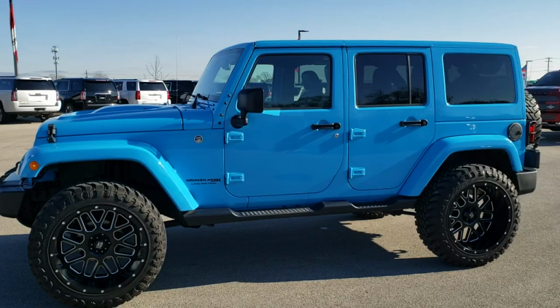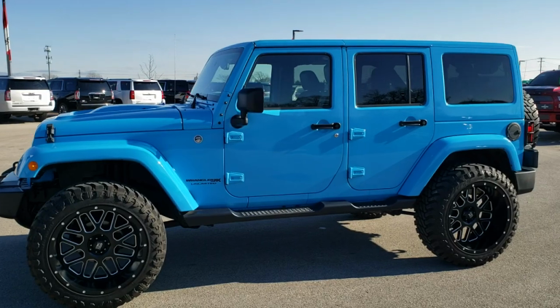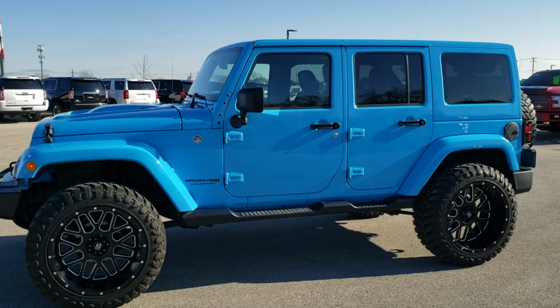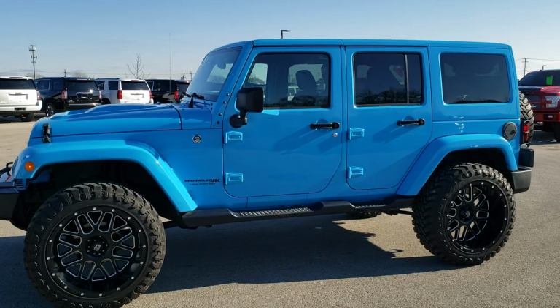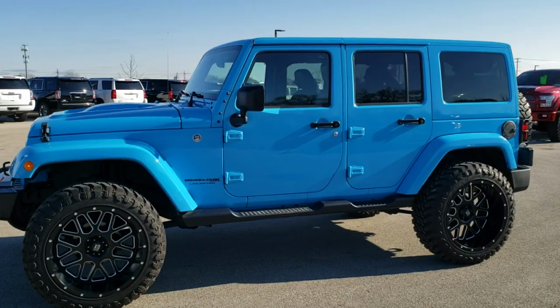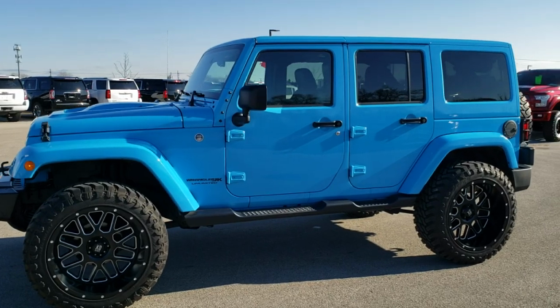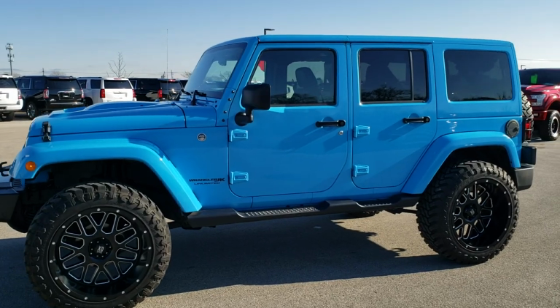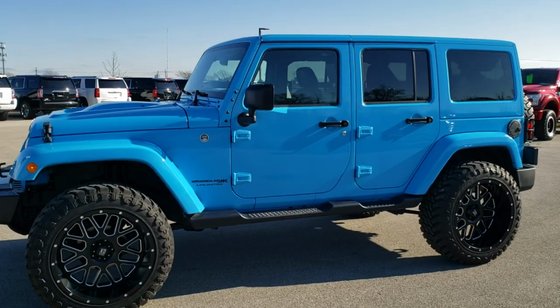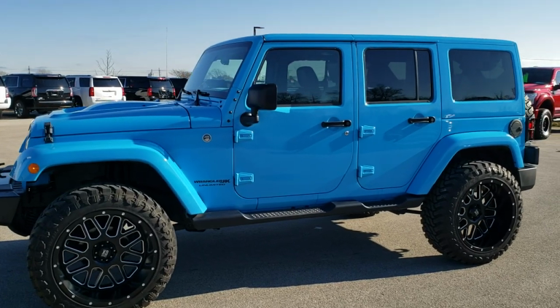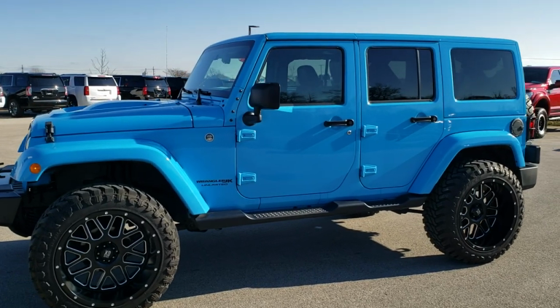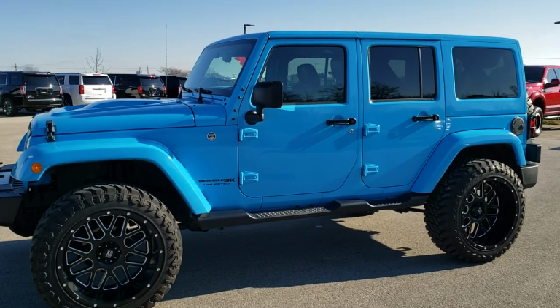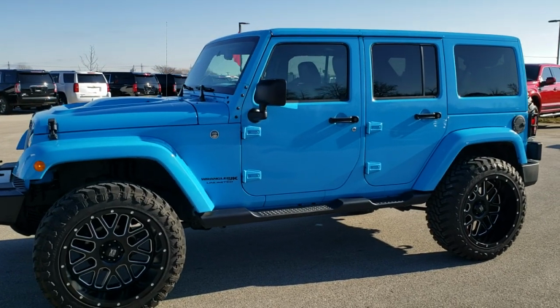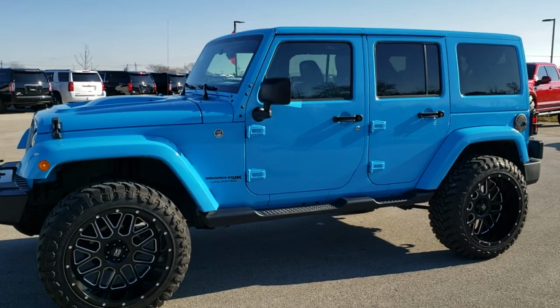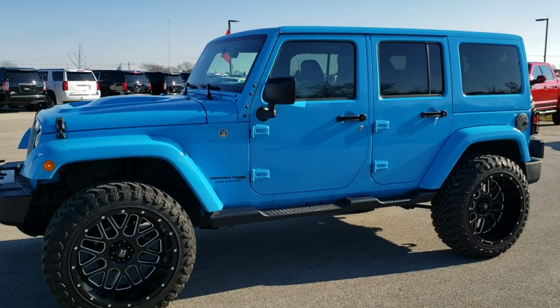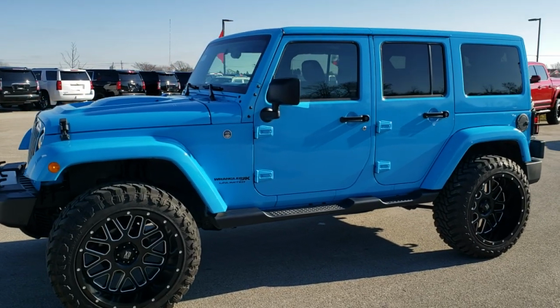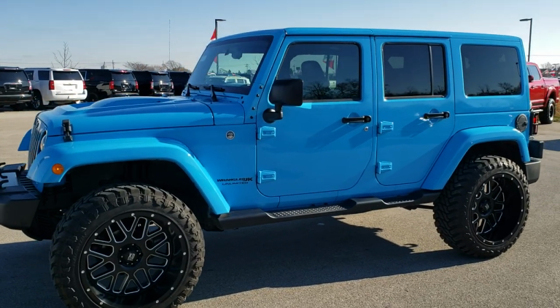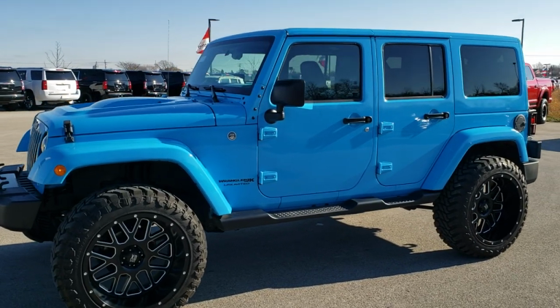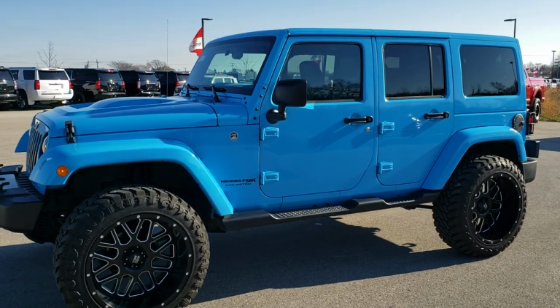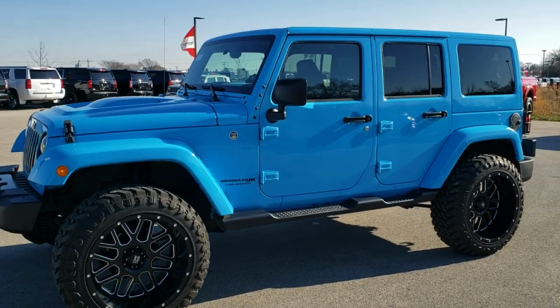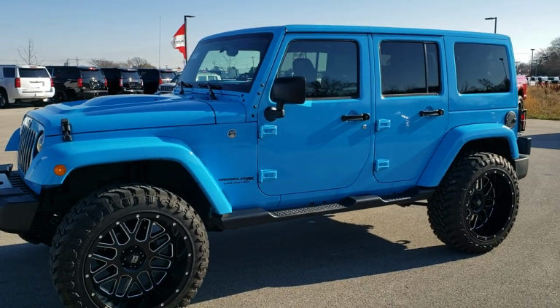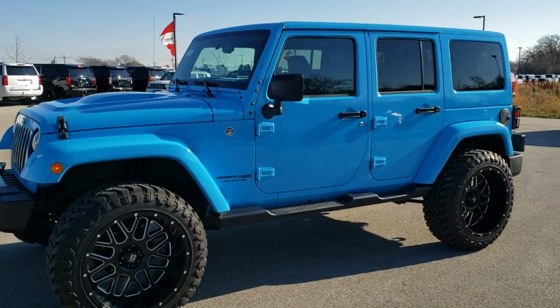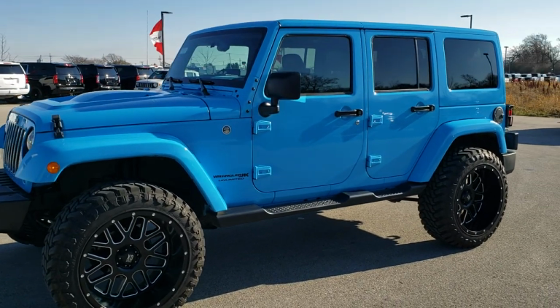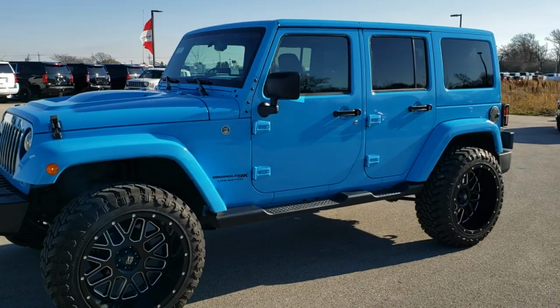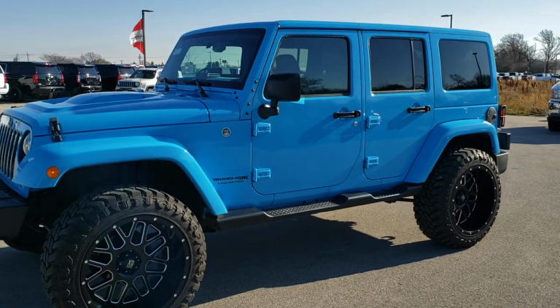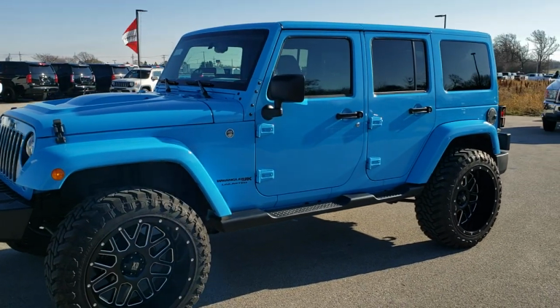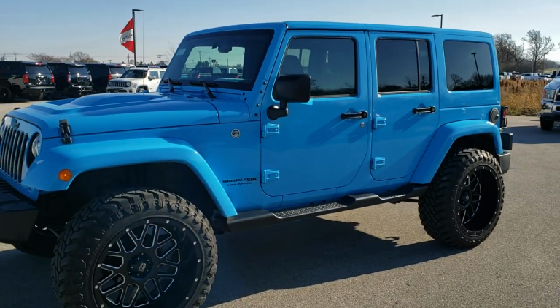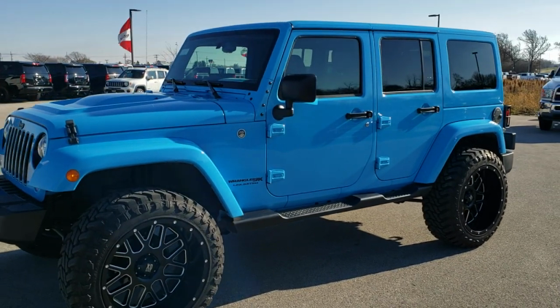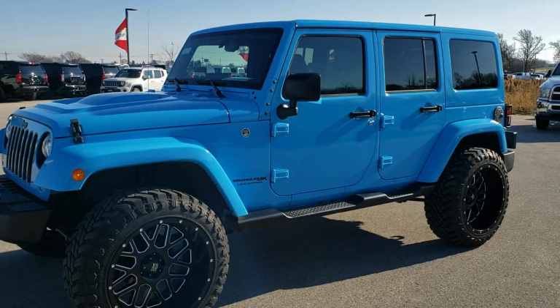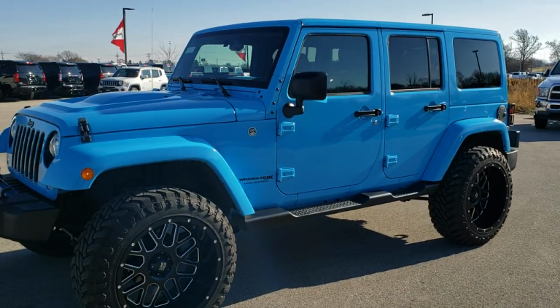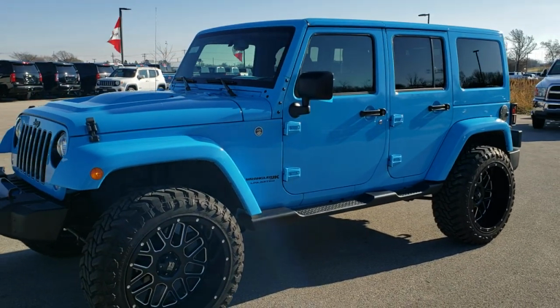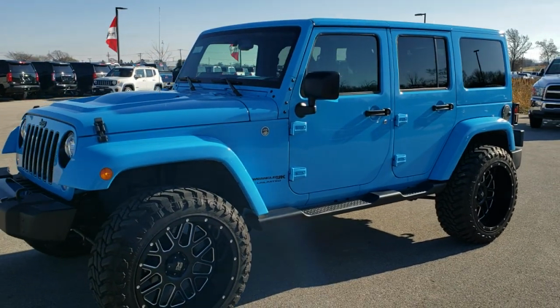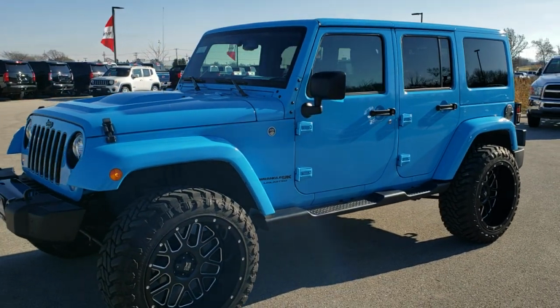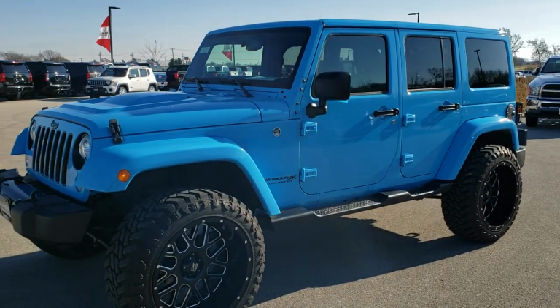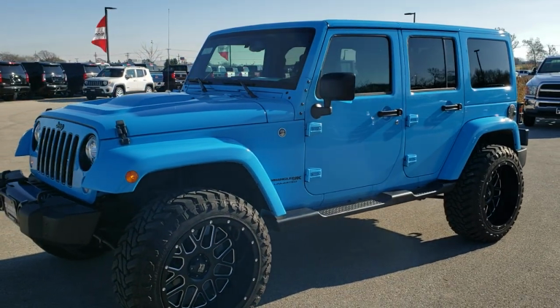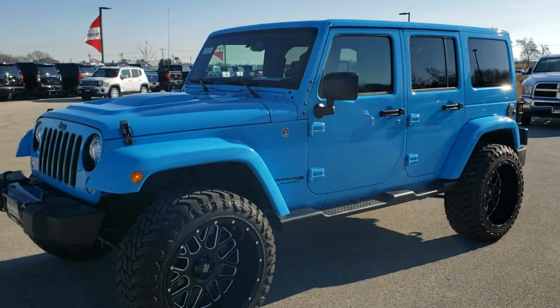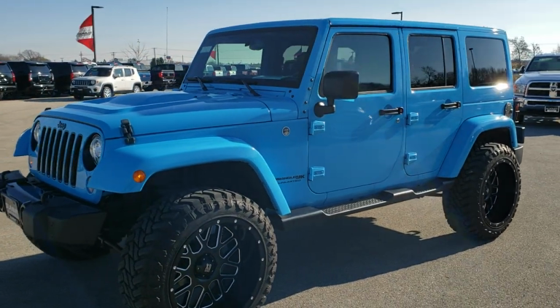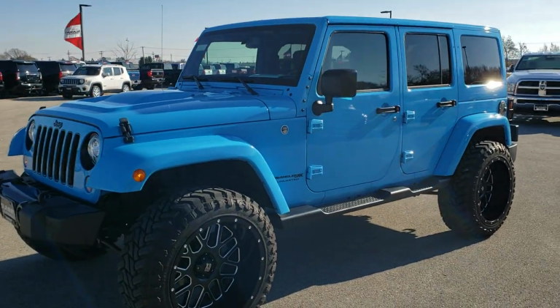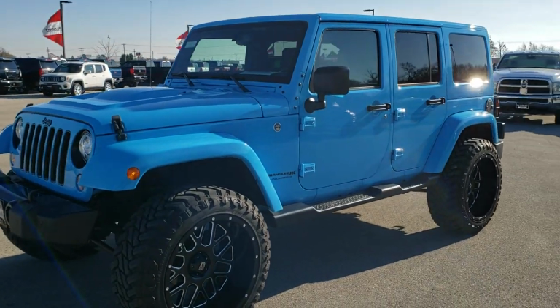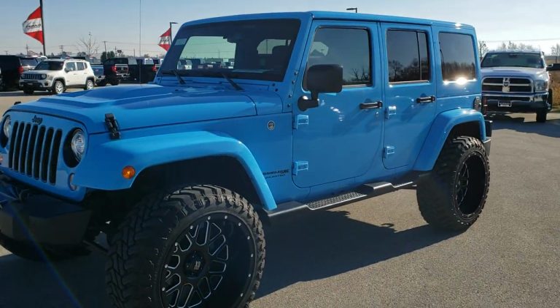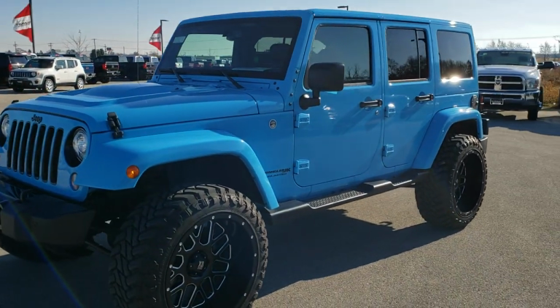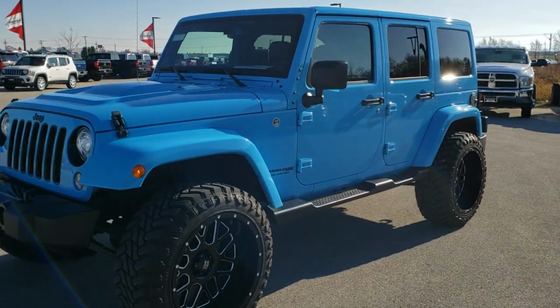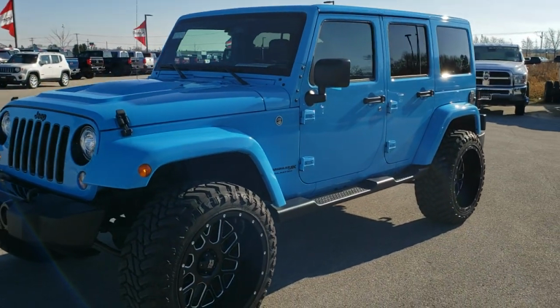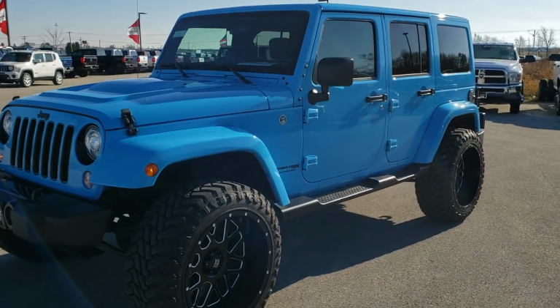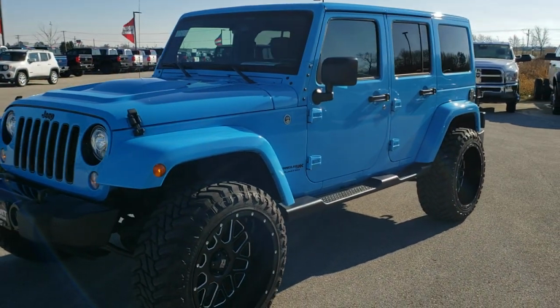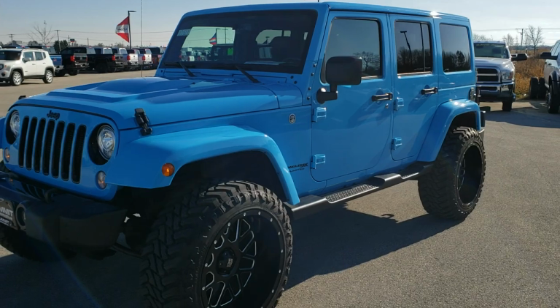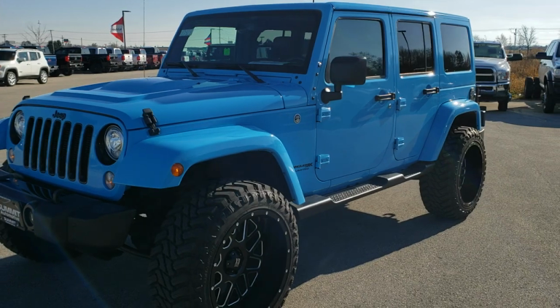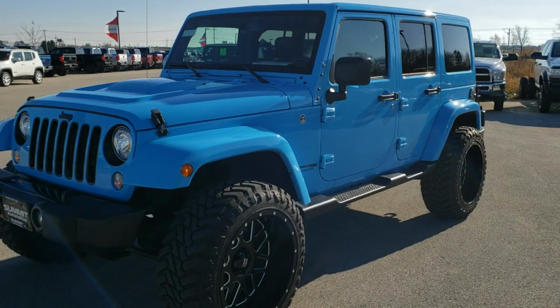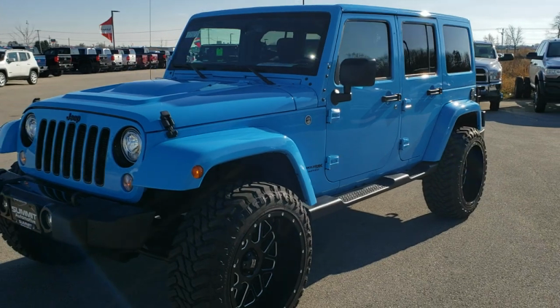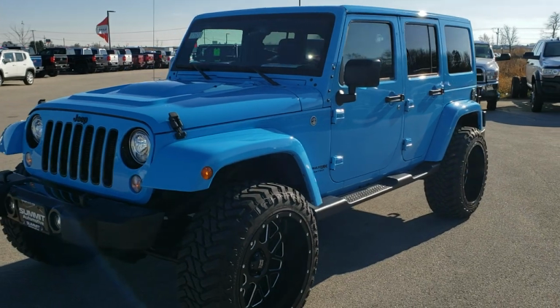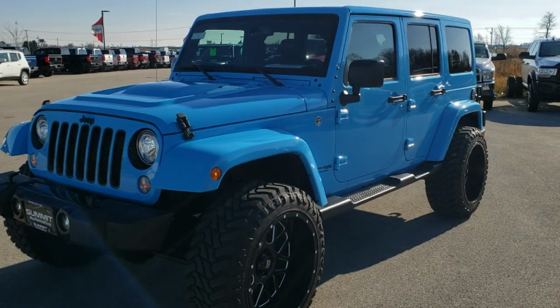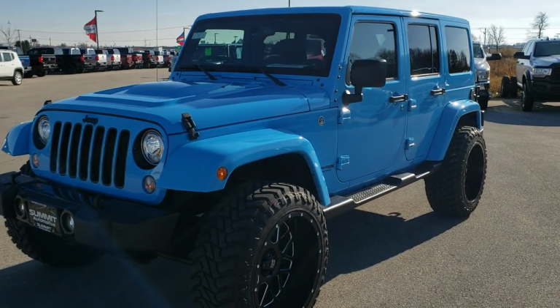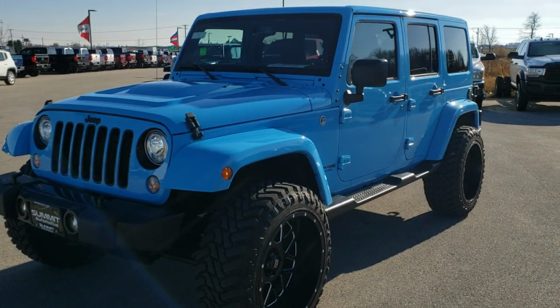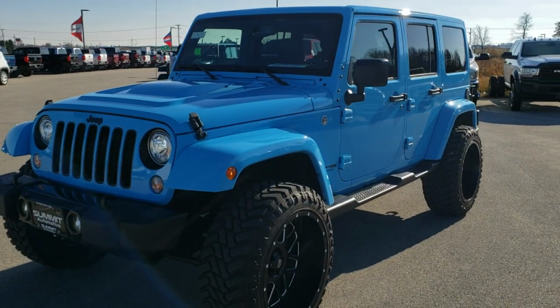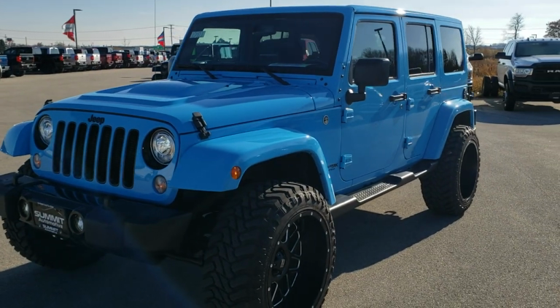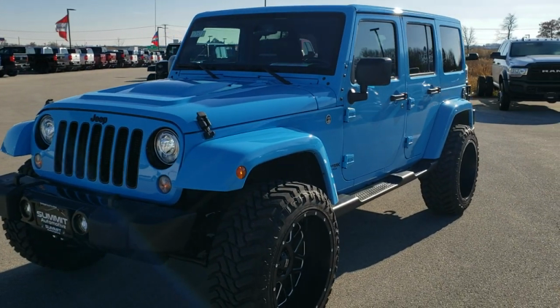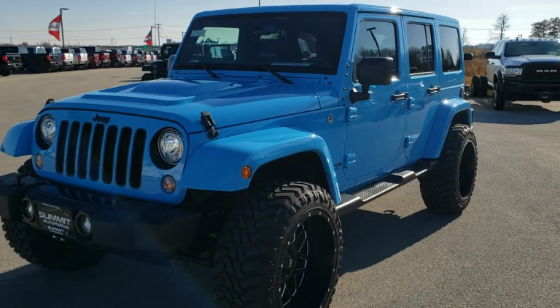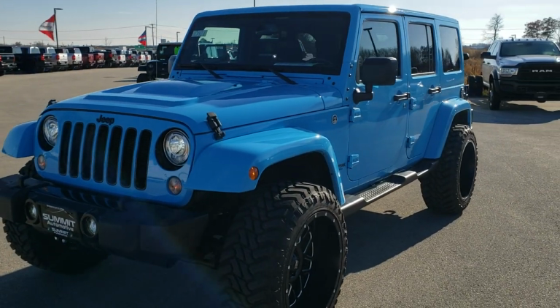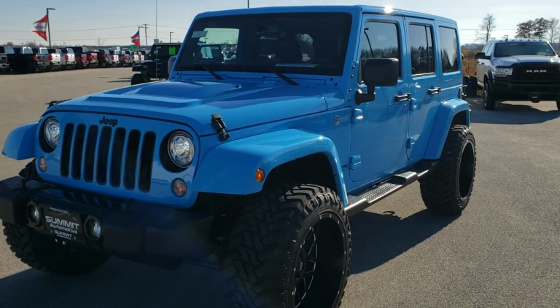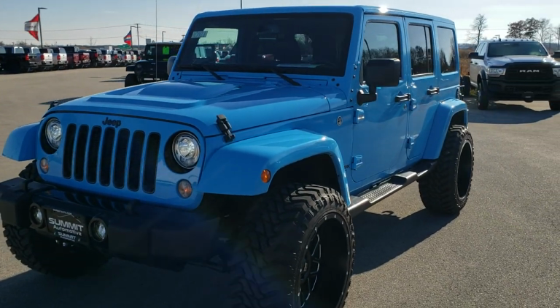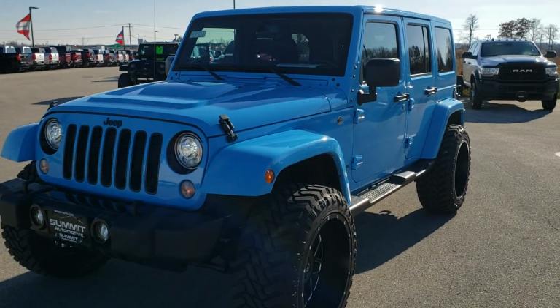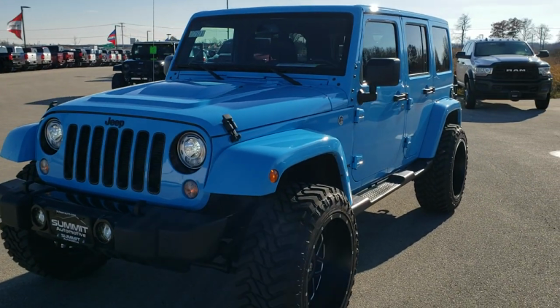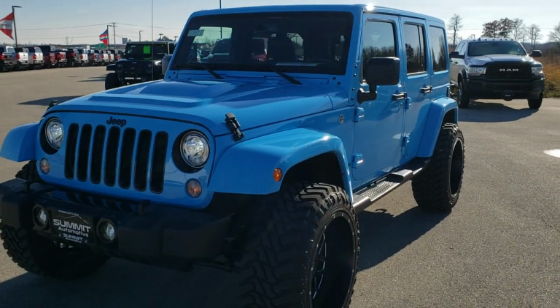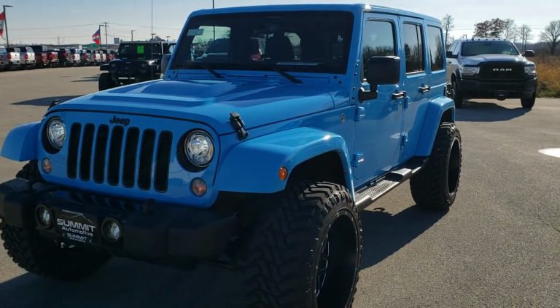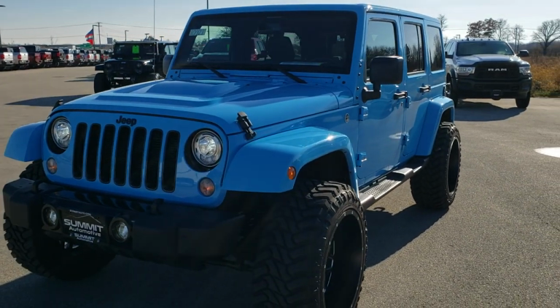Hey, this is Brett with Summit Automotive in Fond du Lac, Wisconsin, your new and used Jeep Wrangler Headquarters.